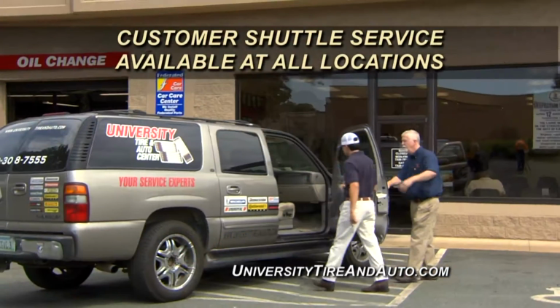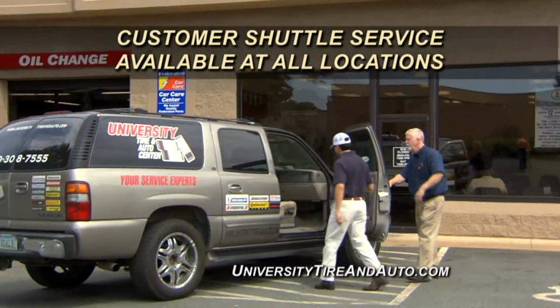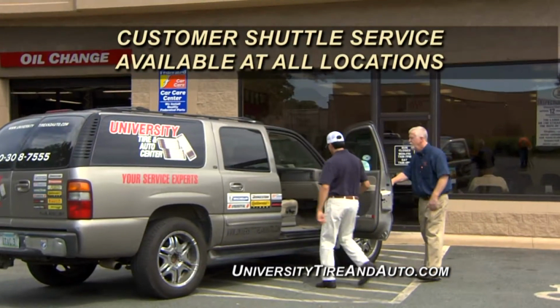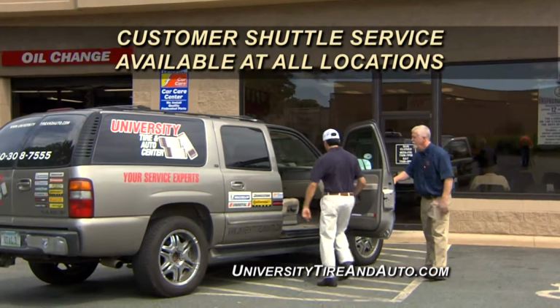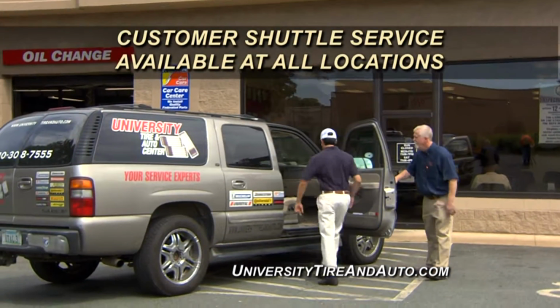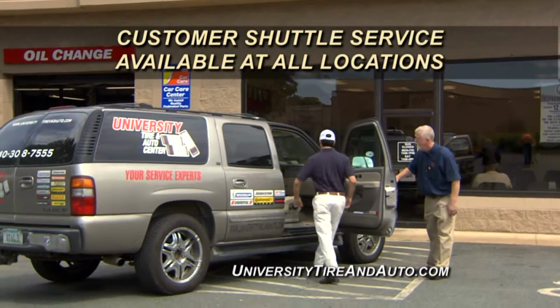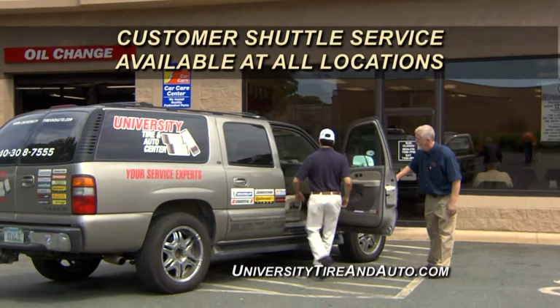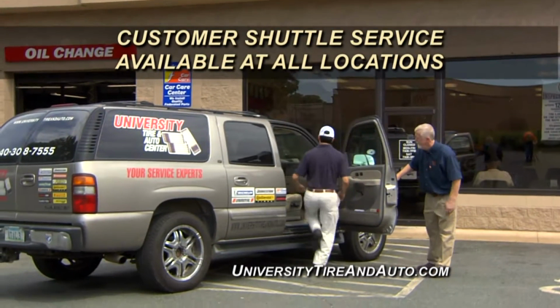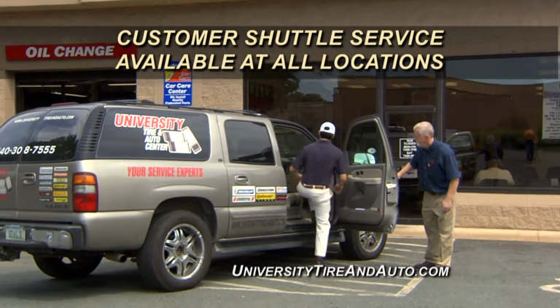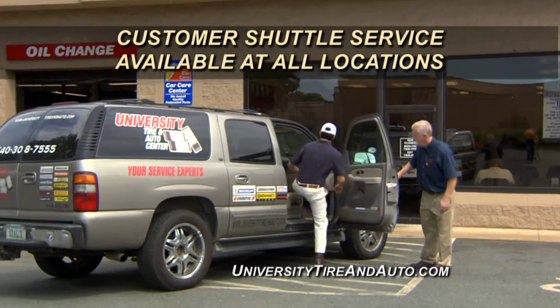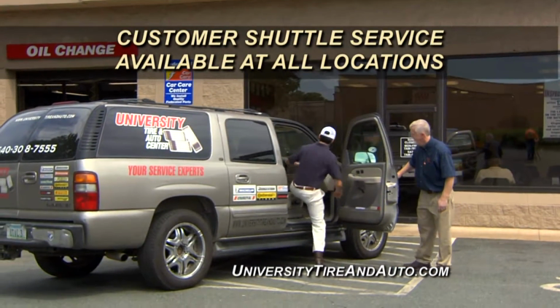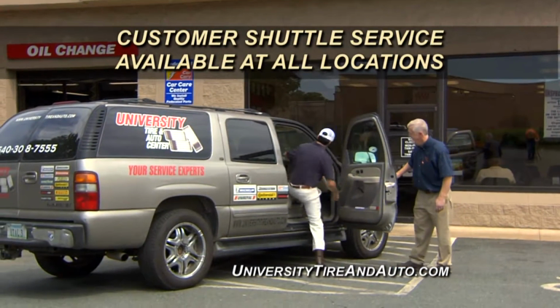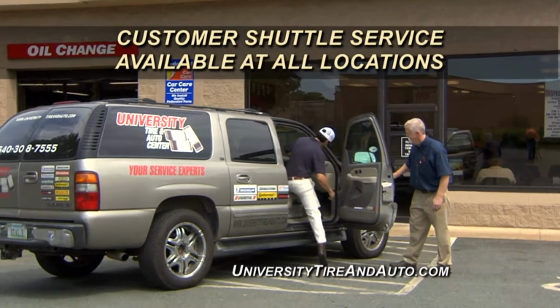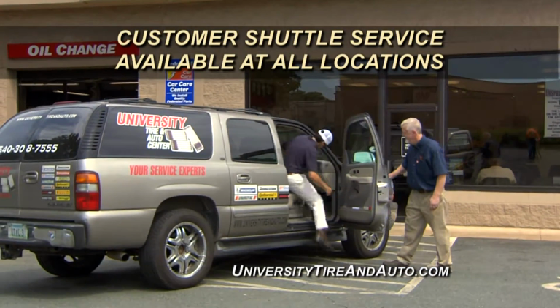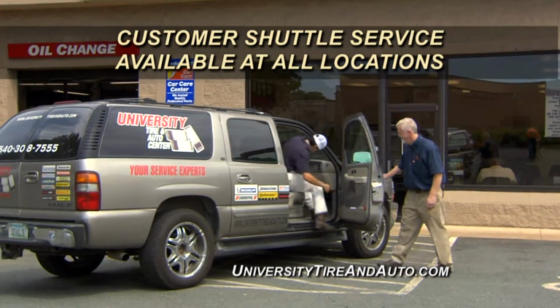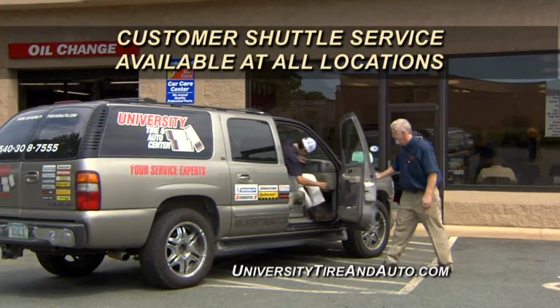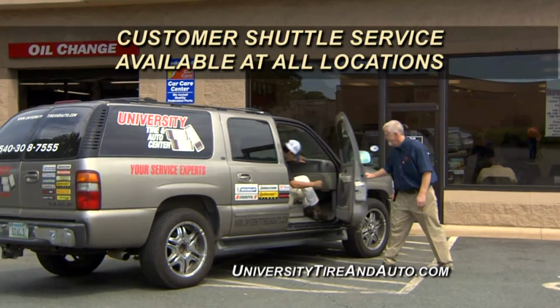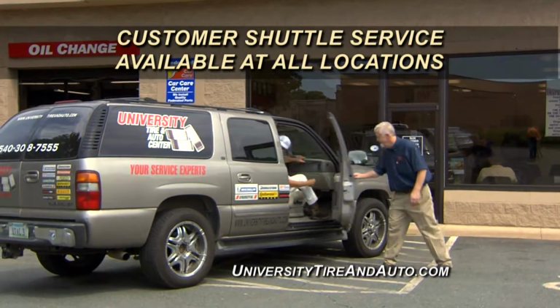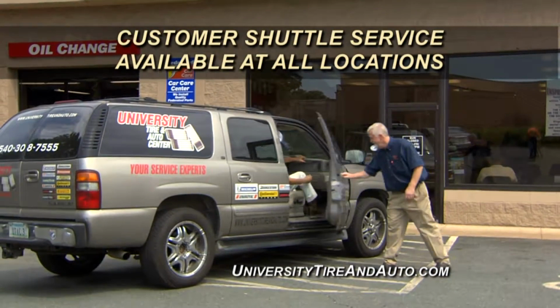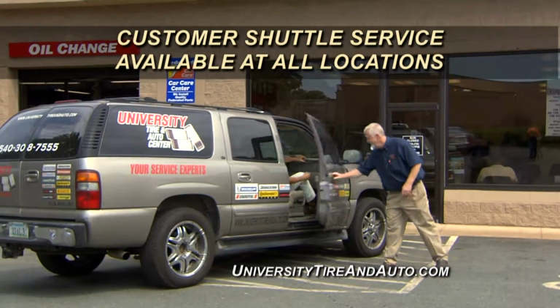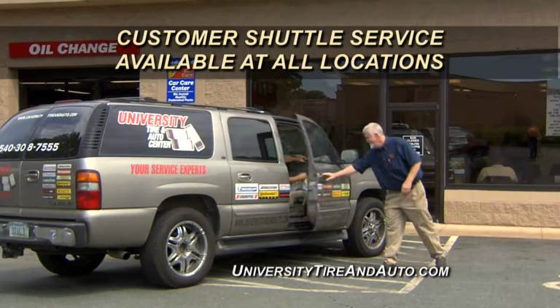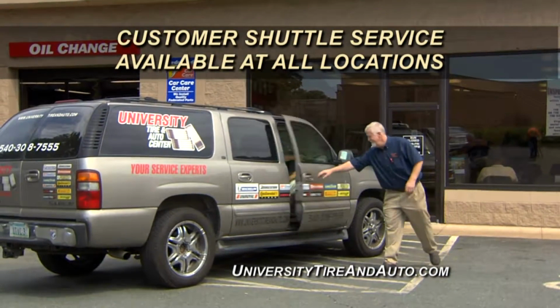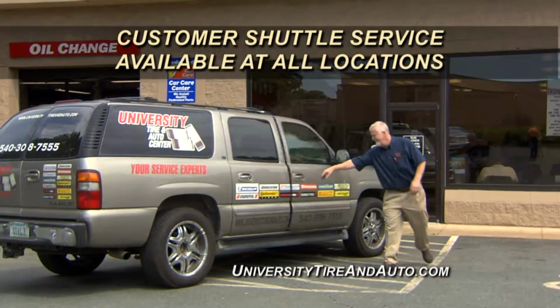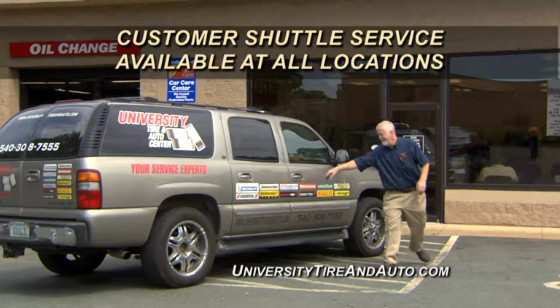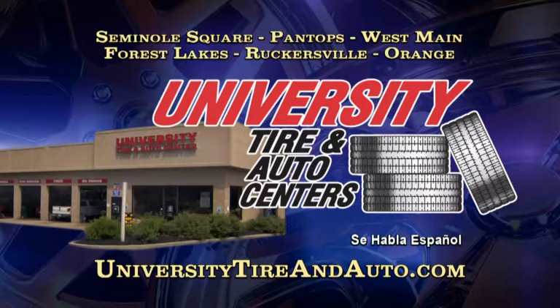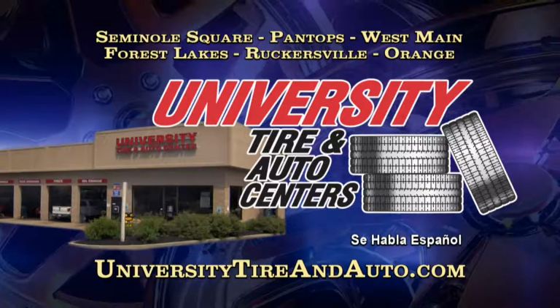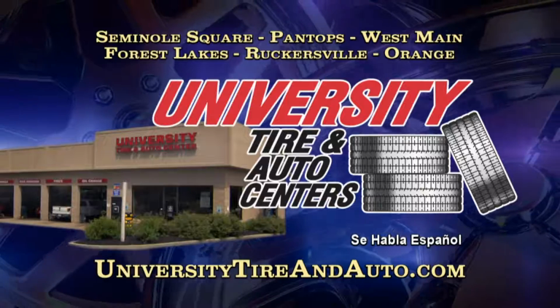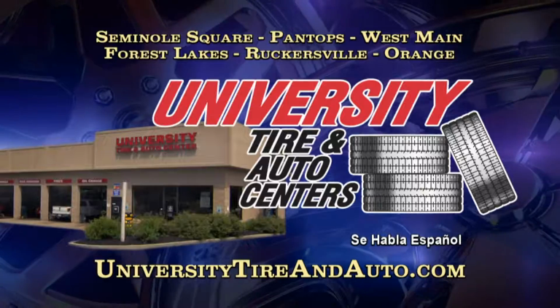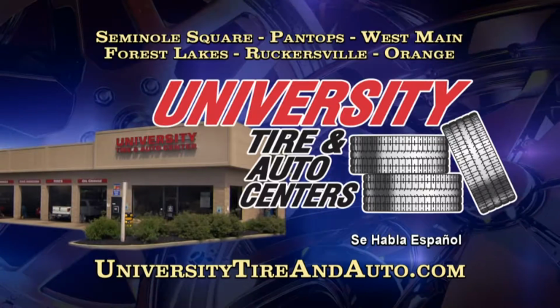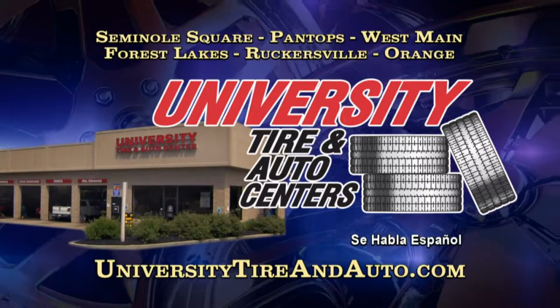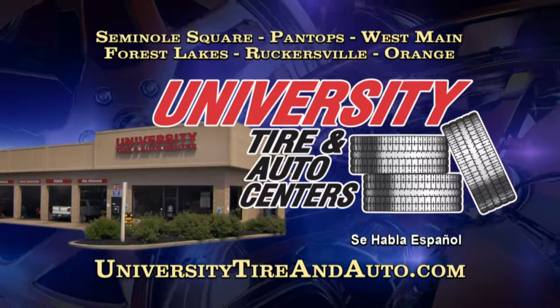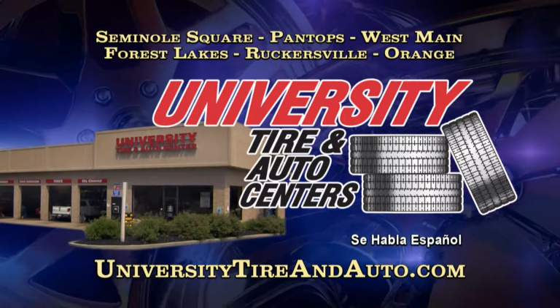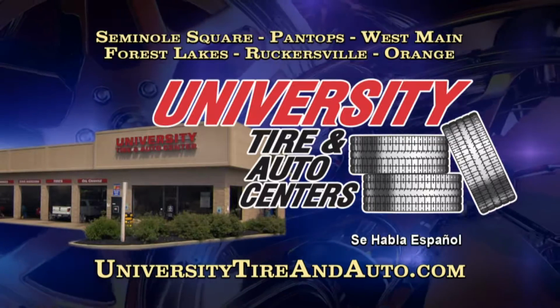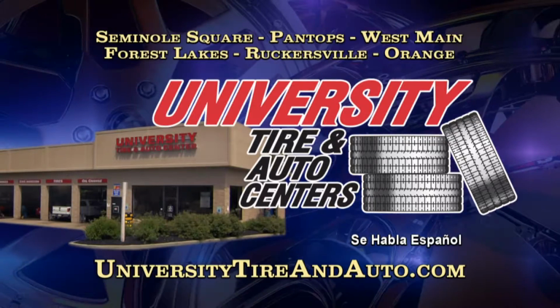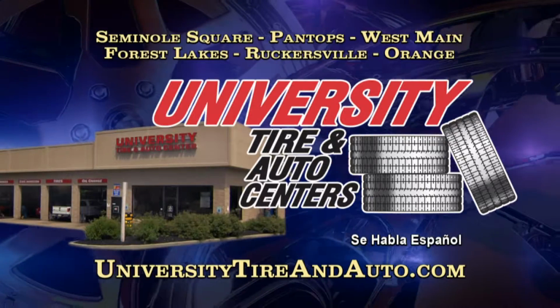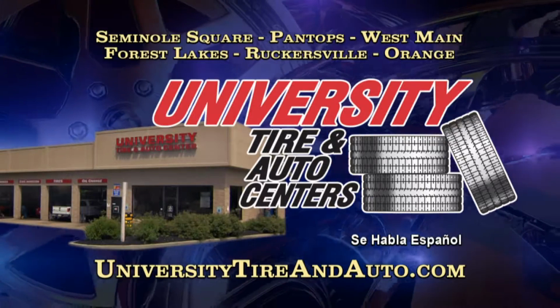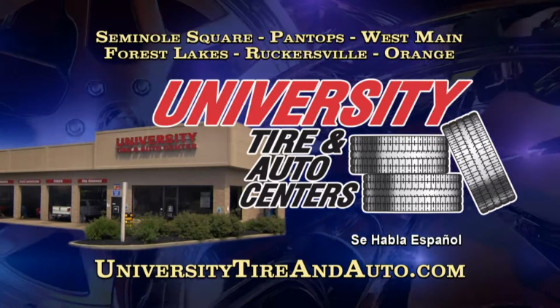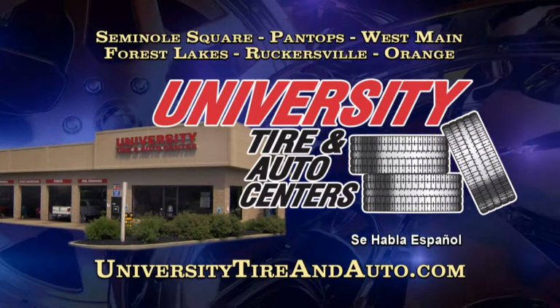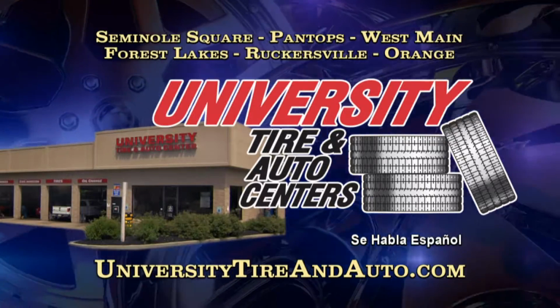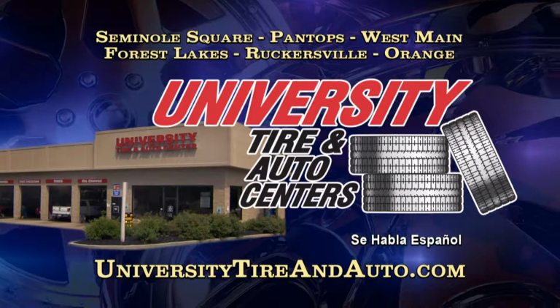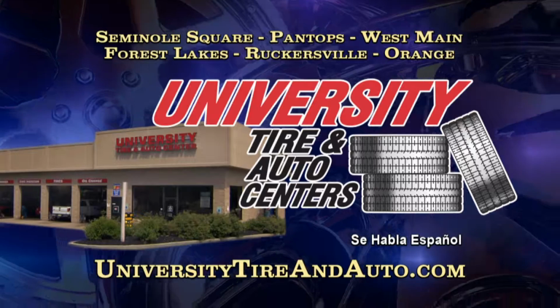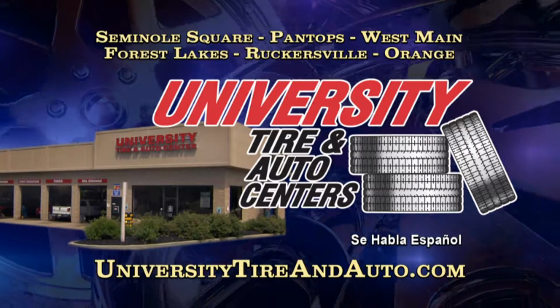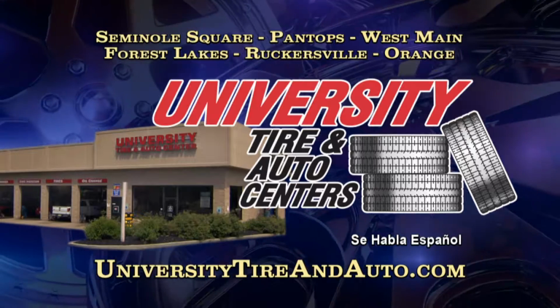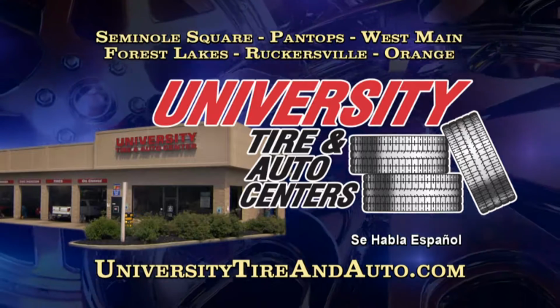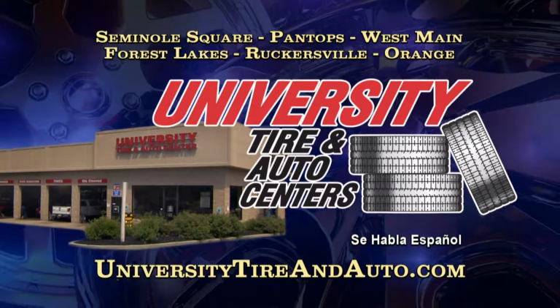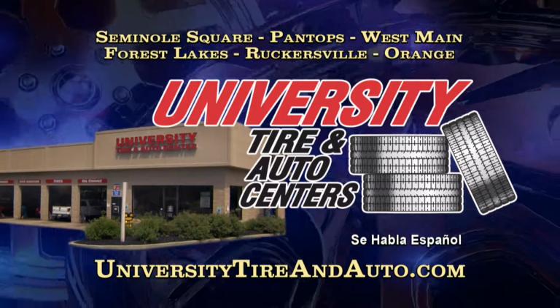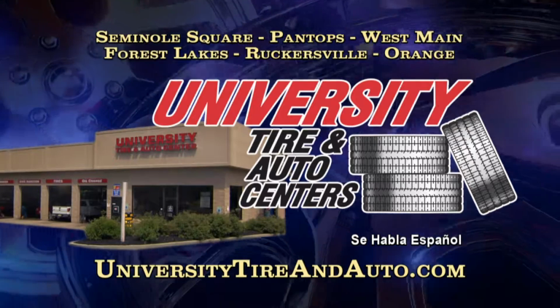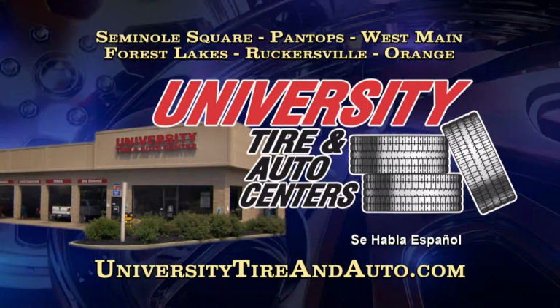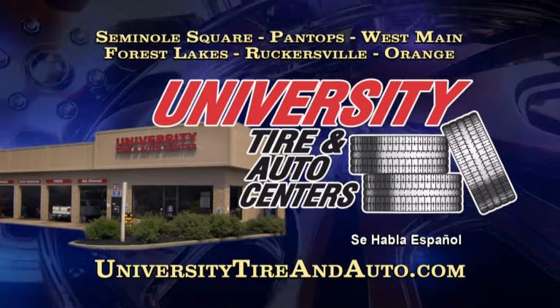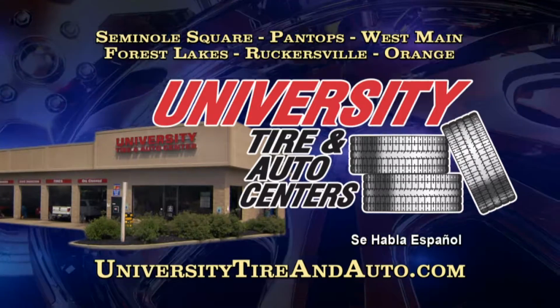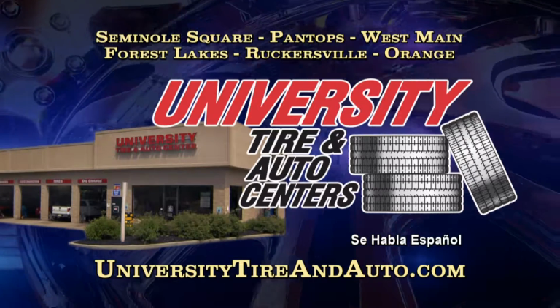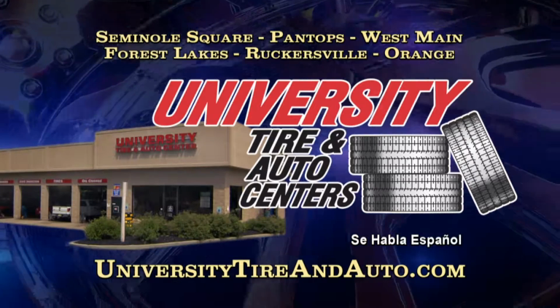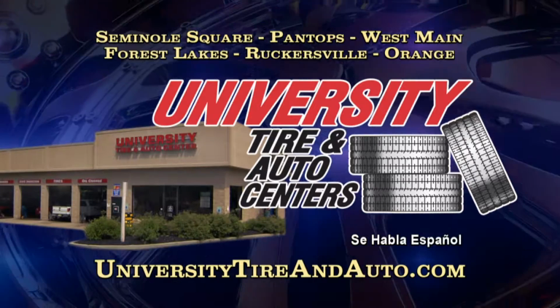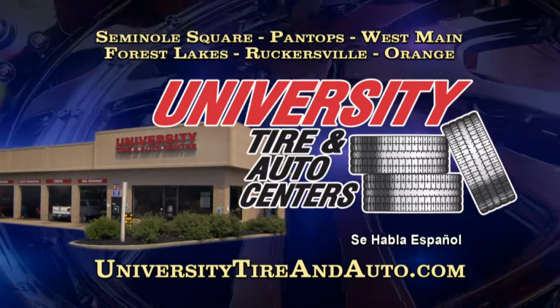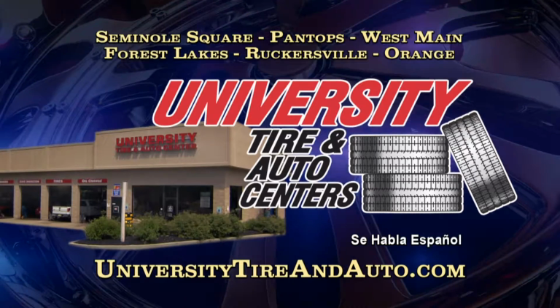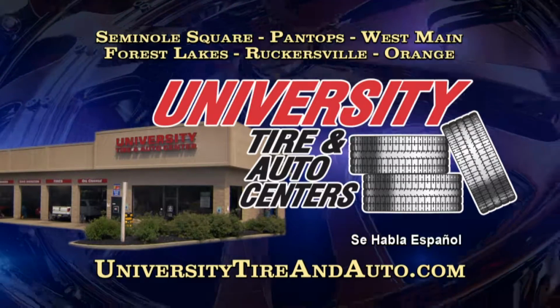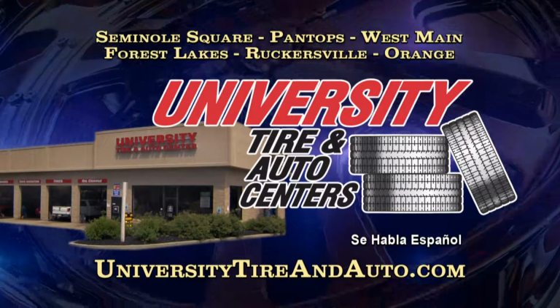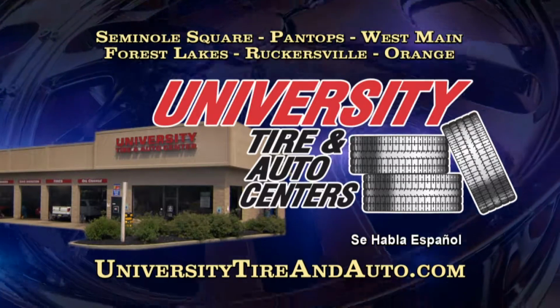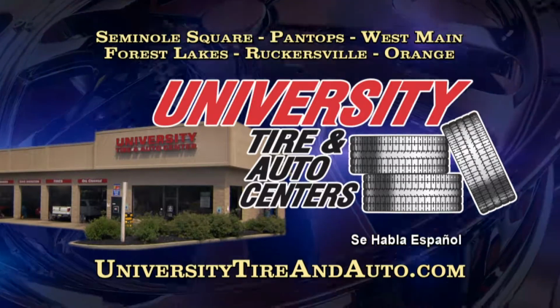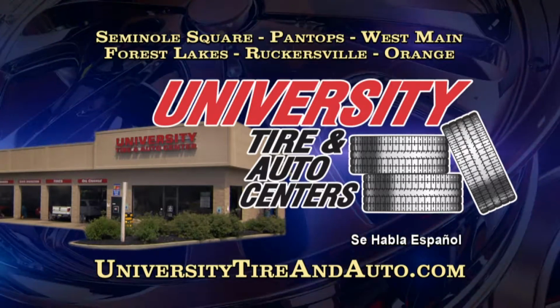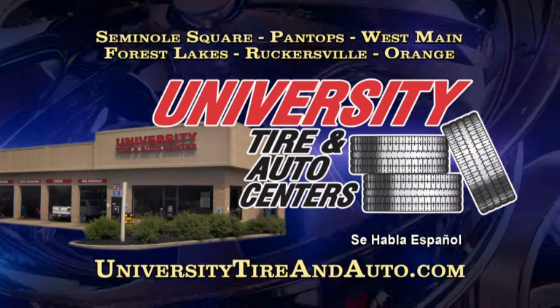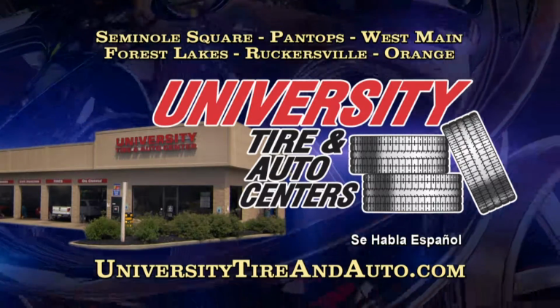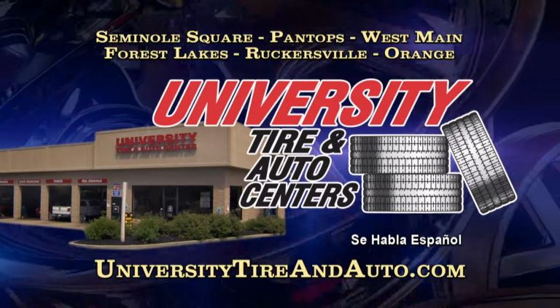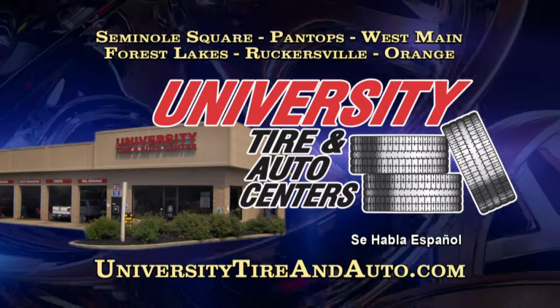Customer shuttle service available at all locations. University Tire & Auto, your locally owned tire and service center since 1995.